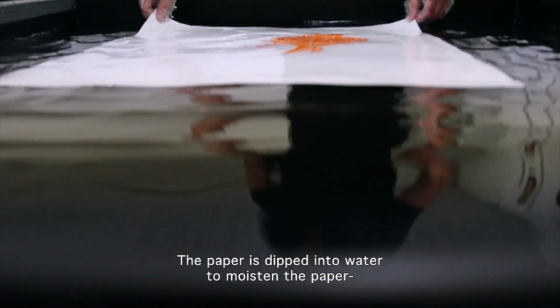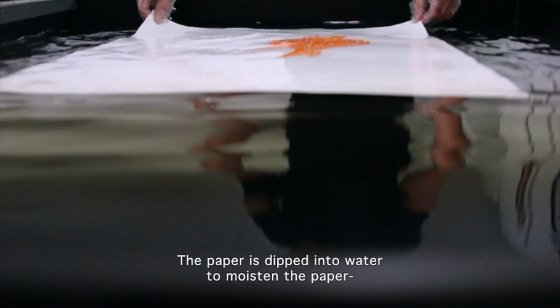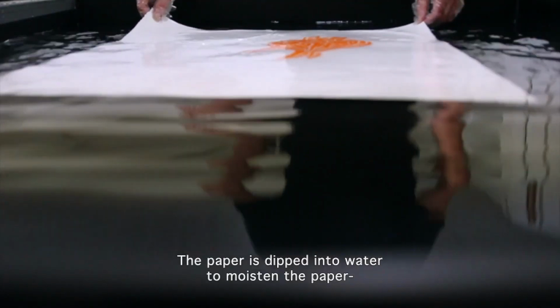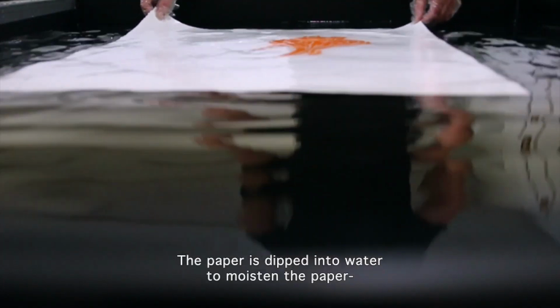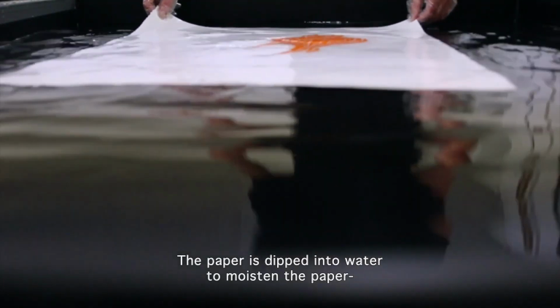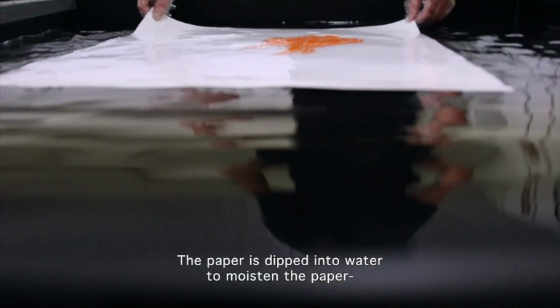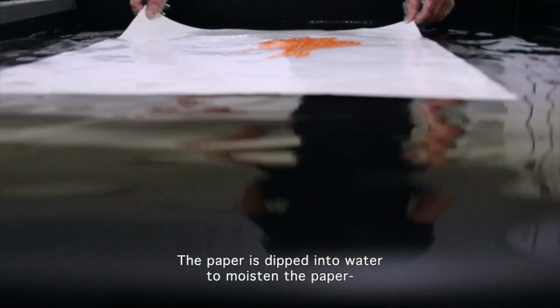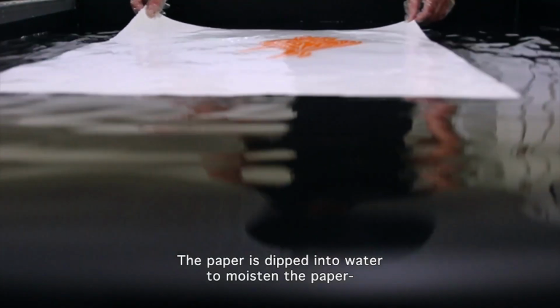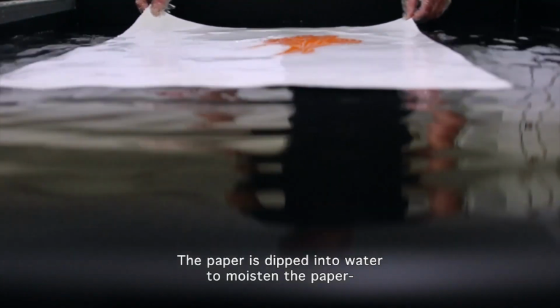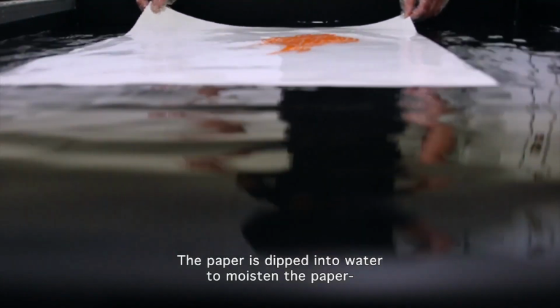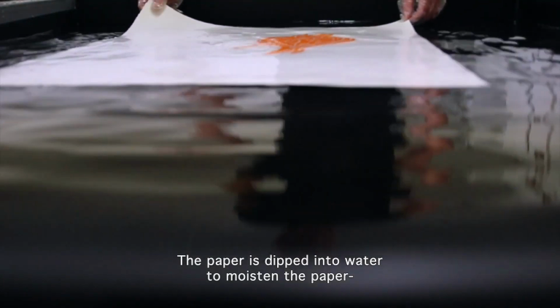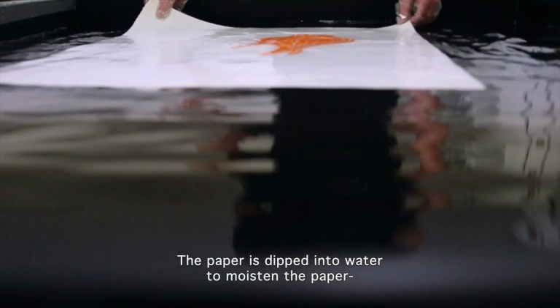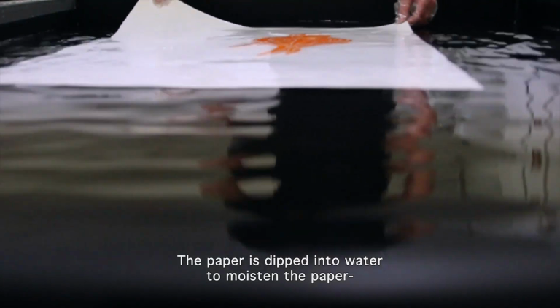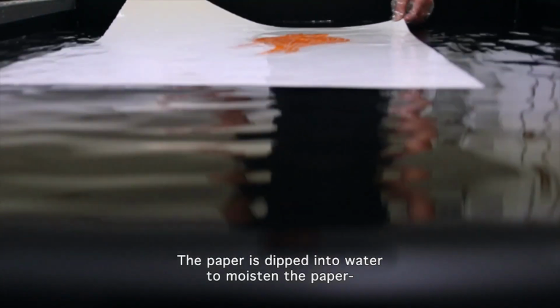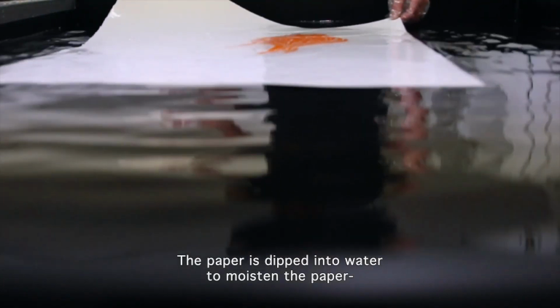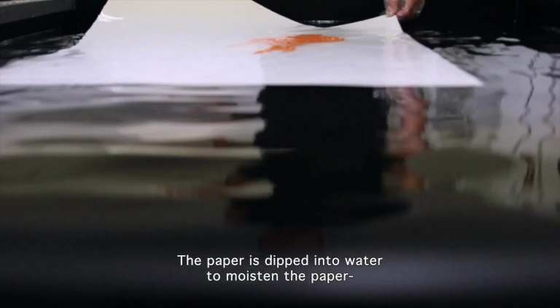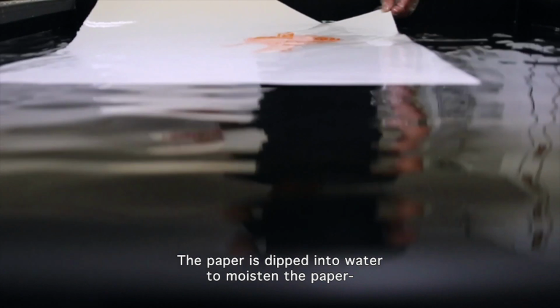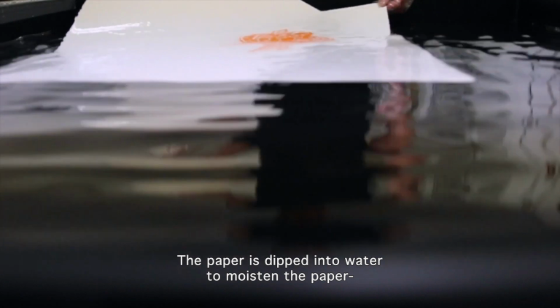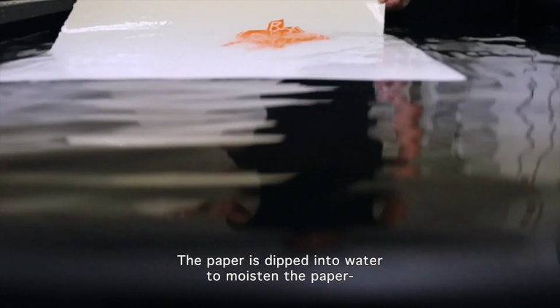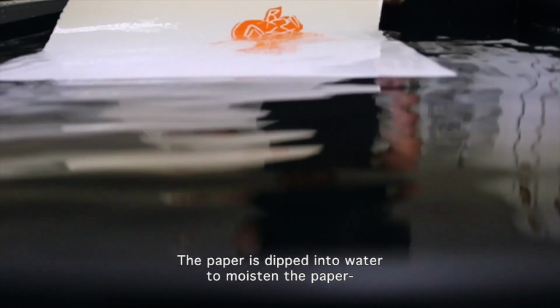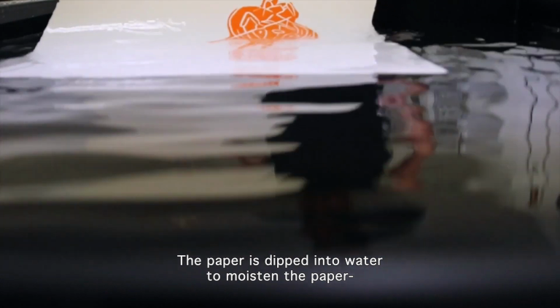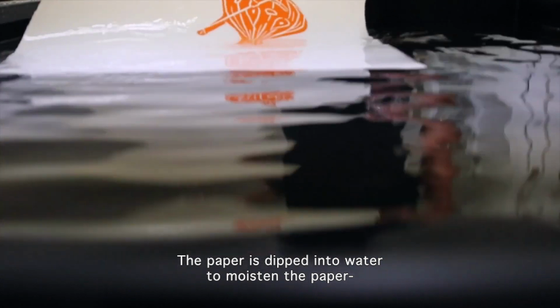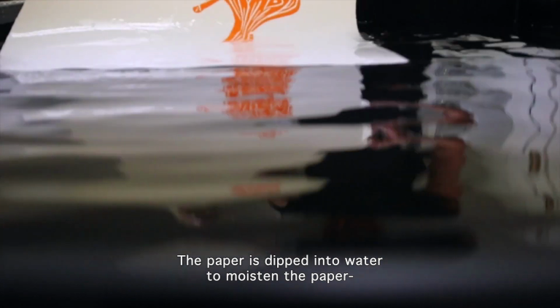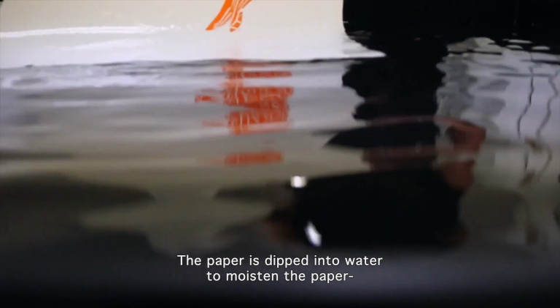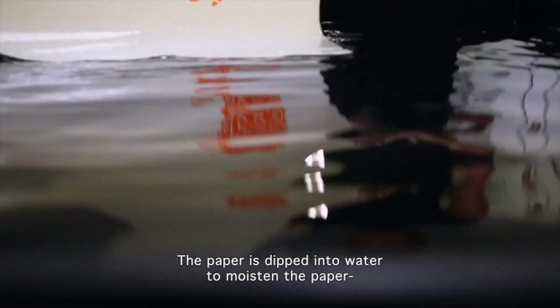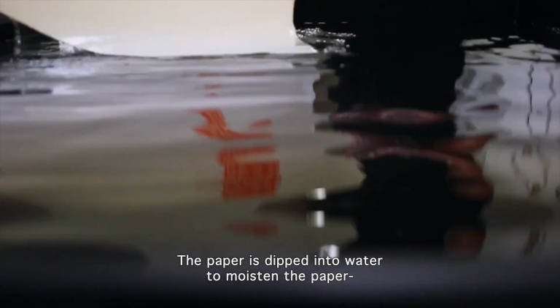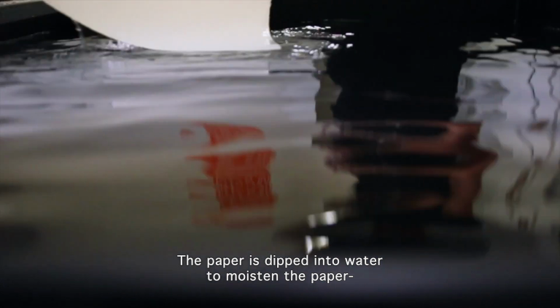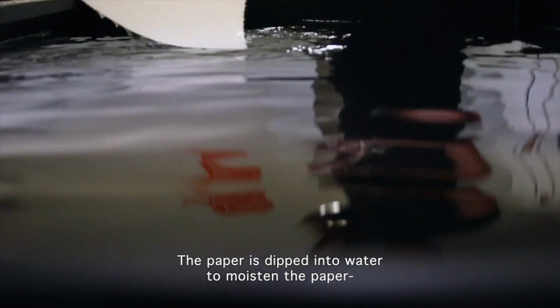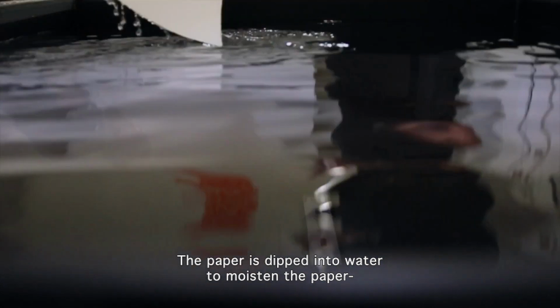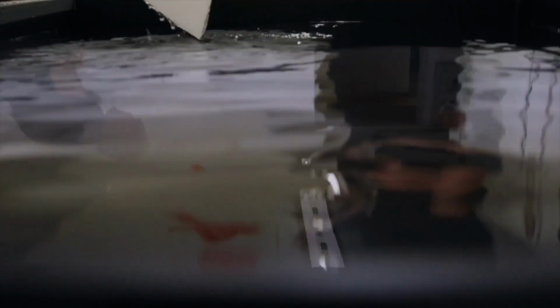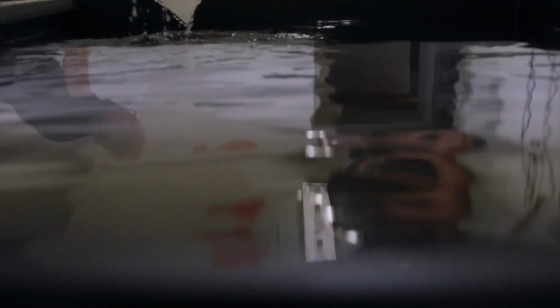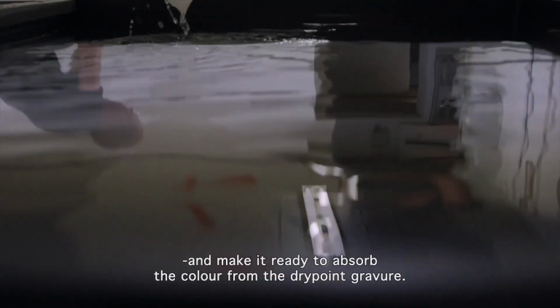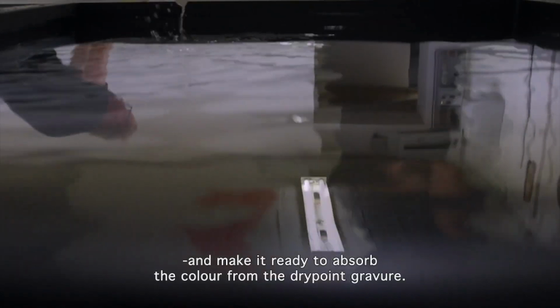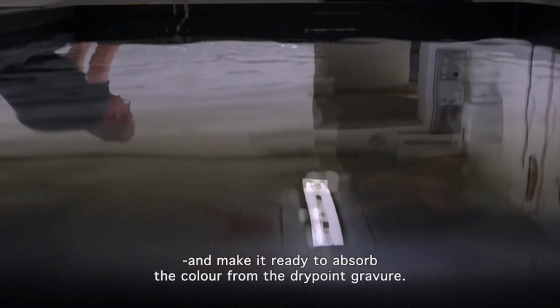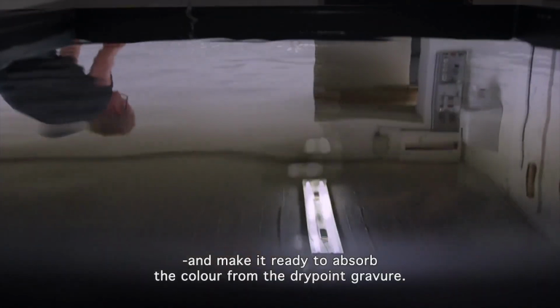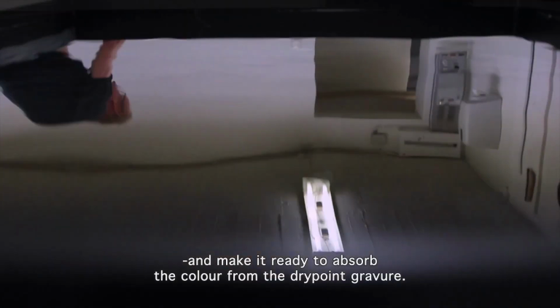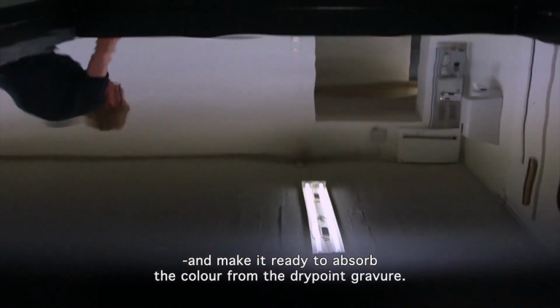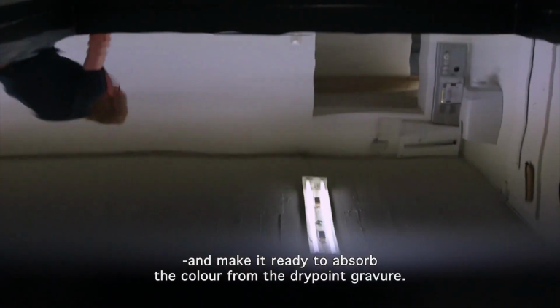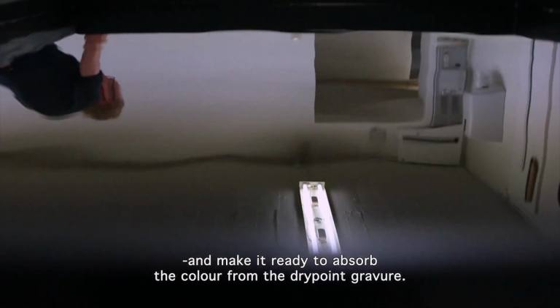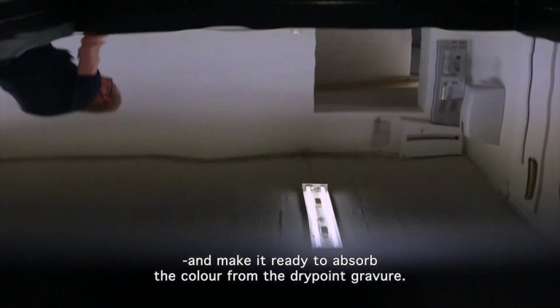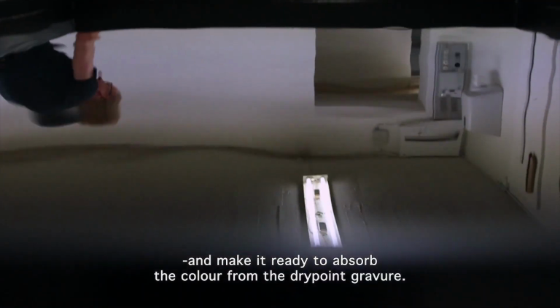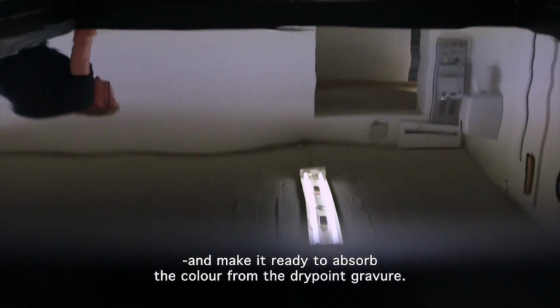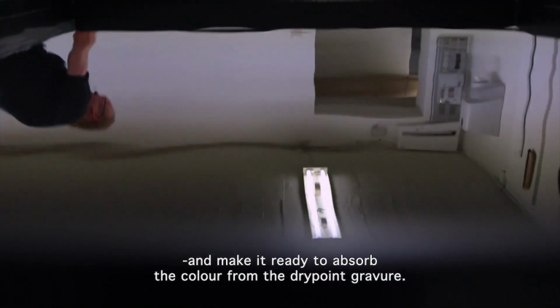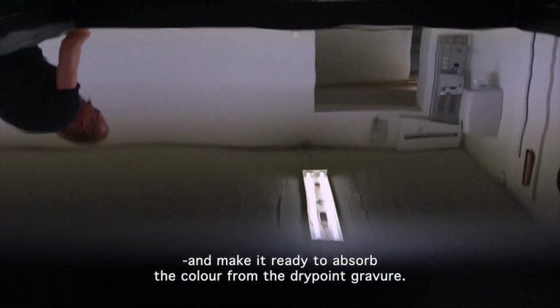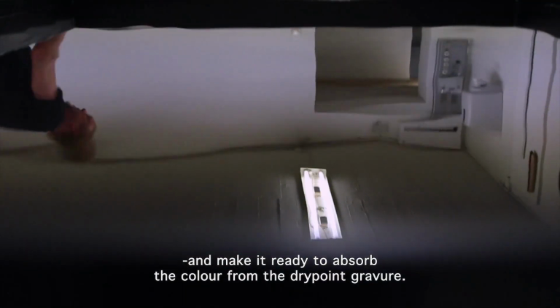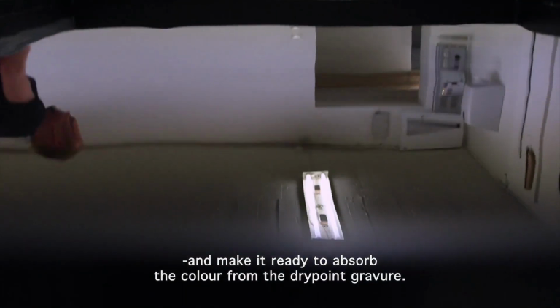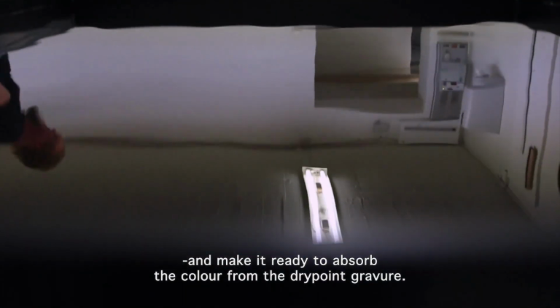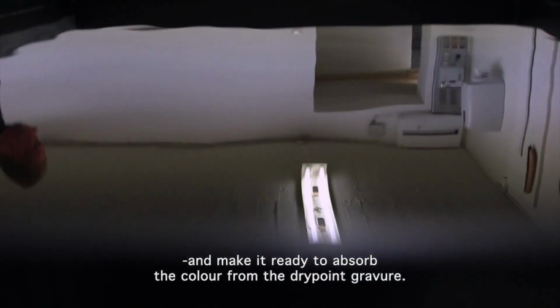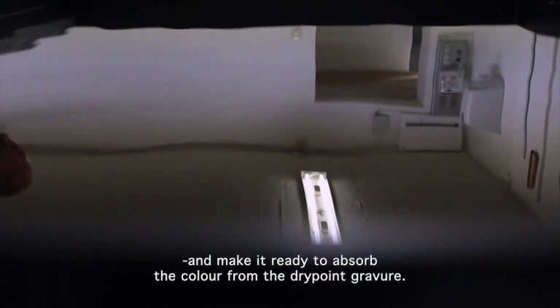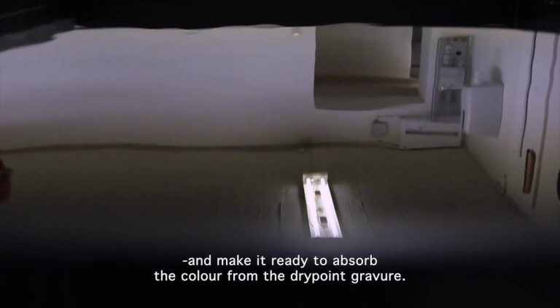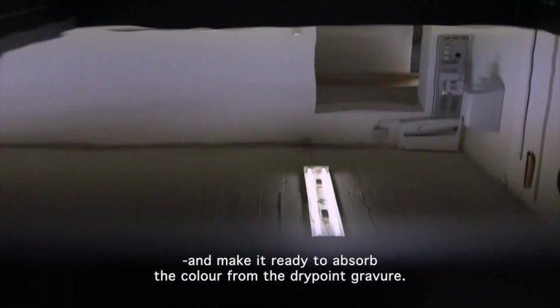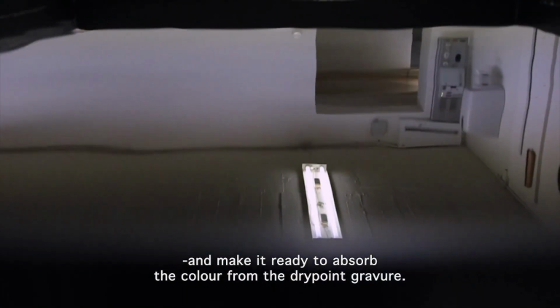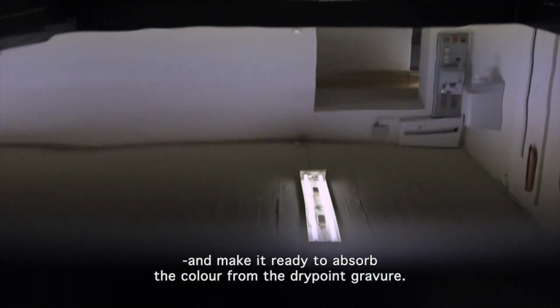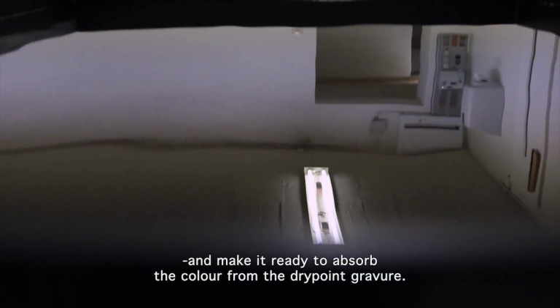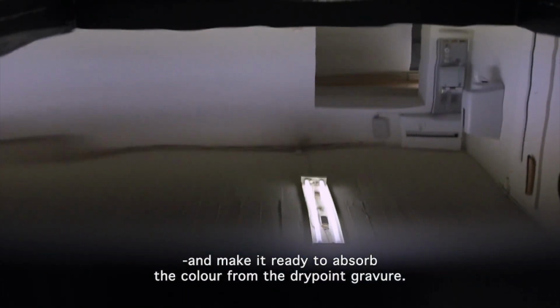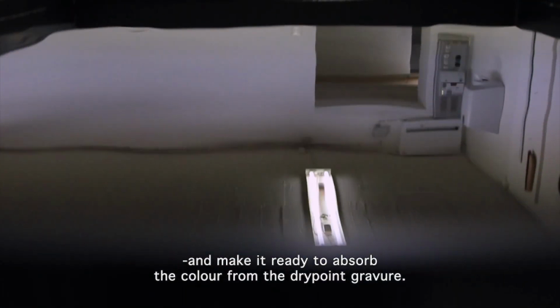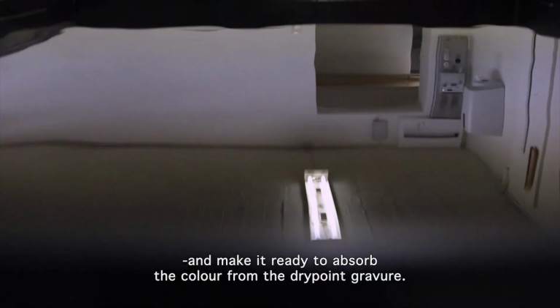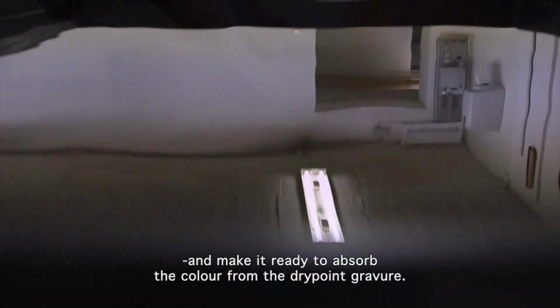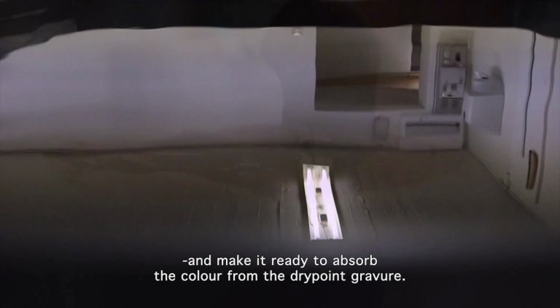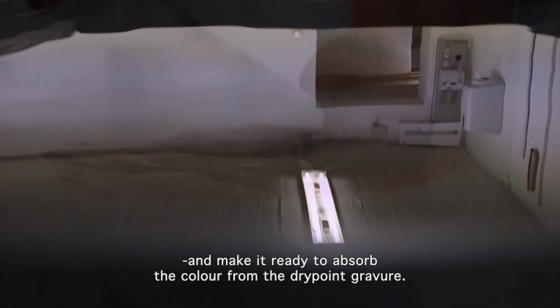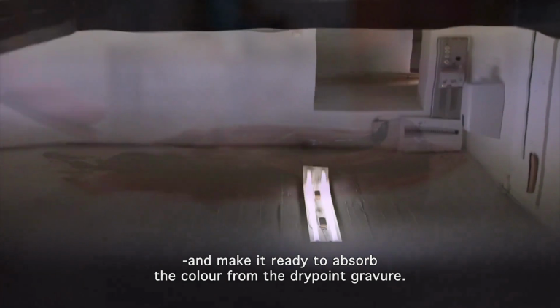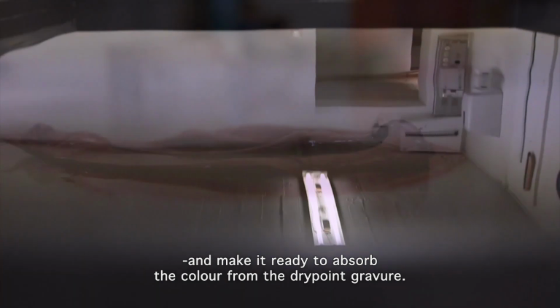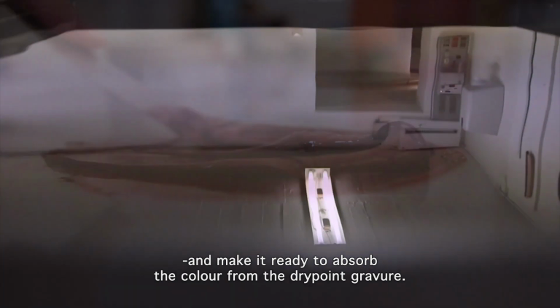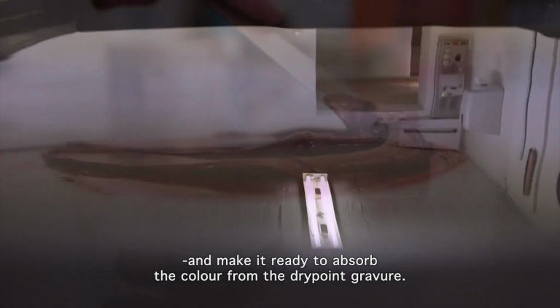The paper is dipped into water to moisten it and make it ready to absorb the colour from the drypoint gravure.